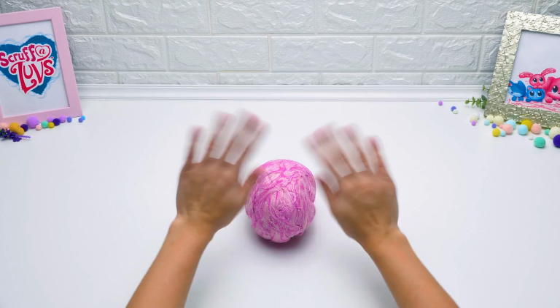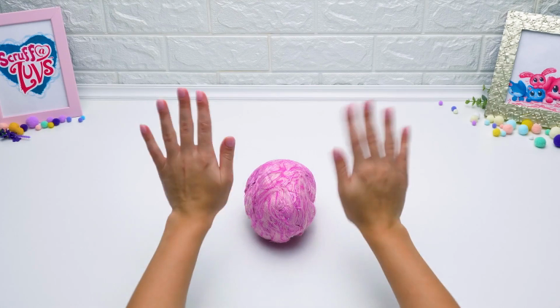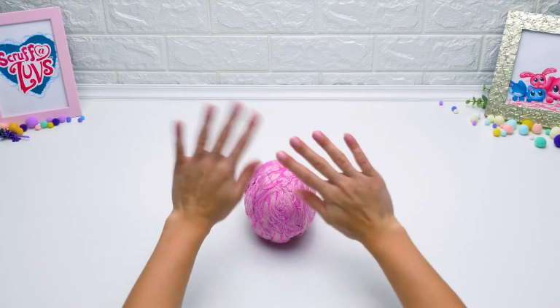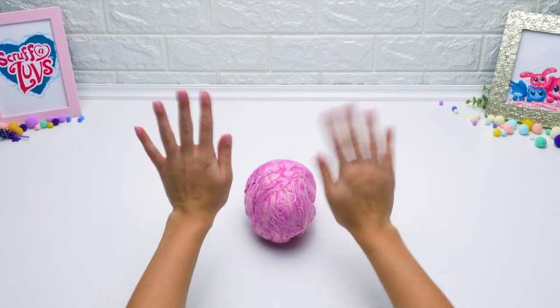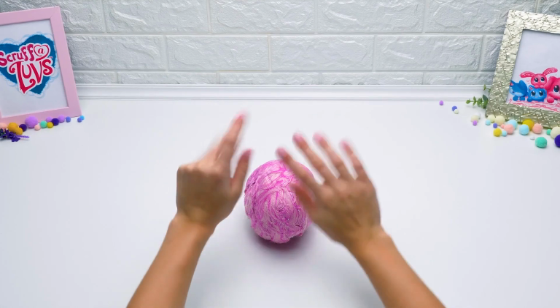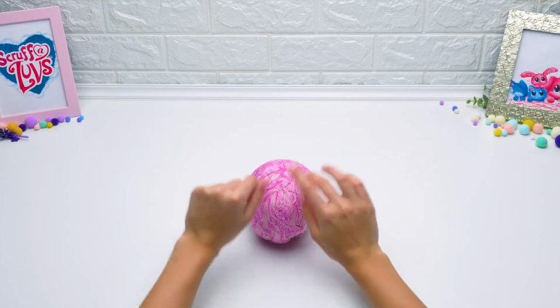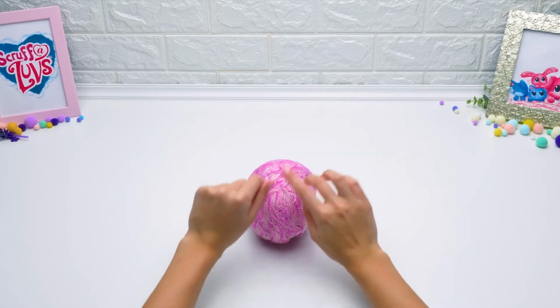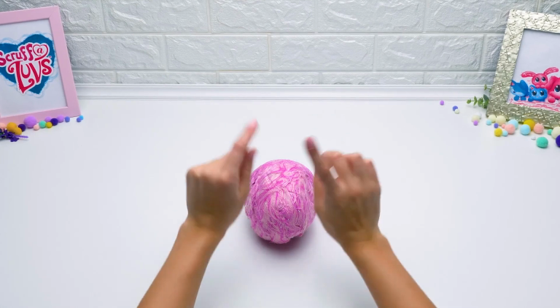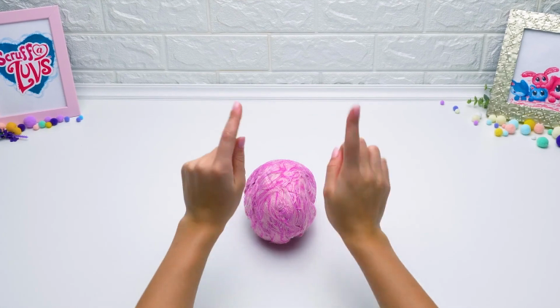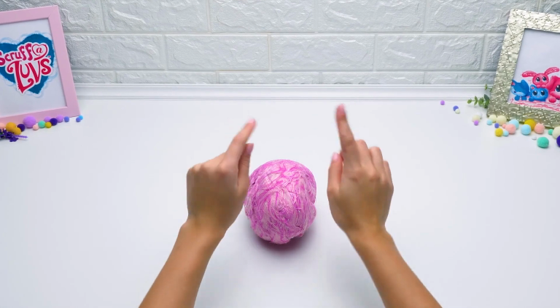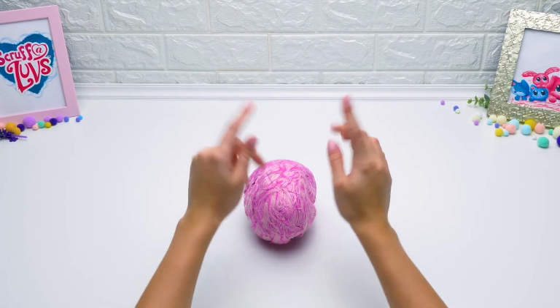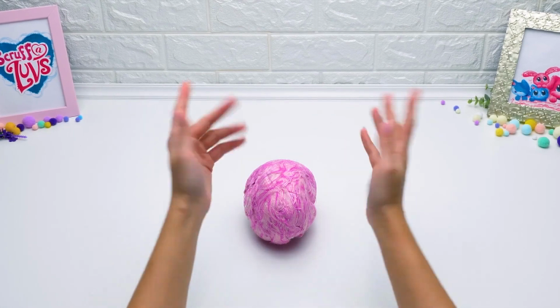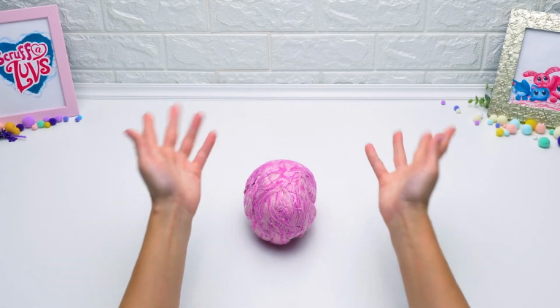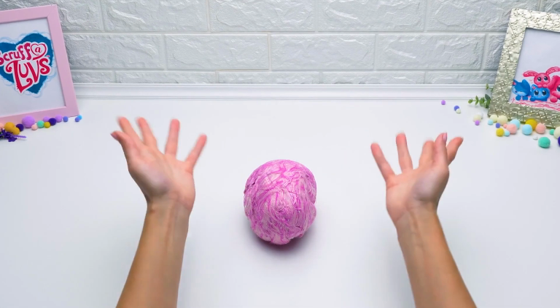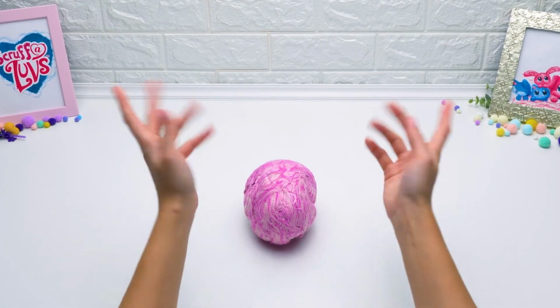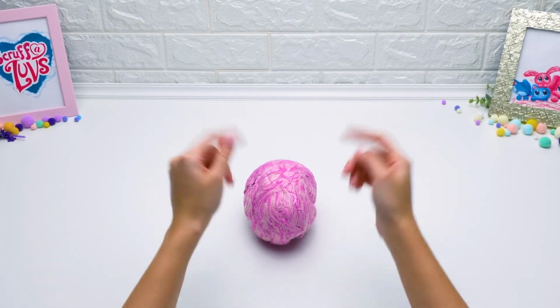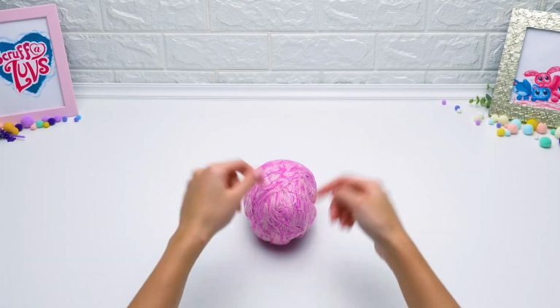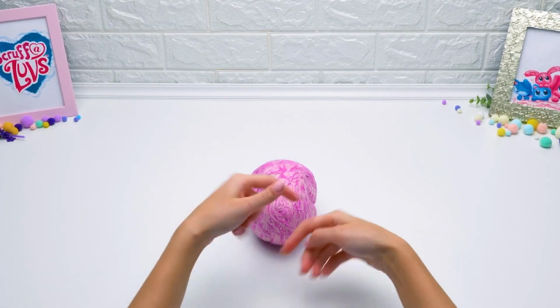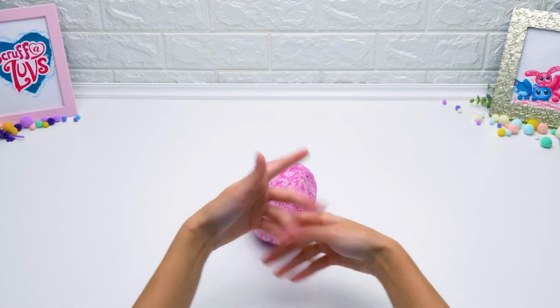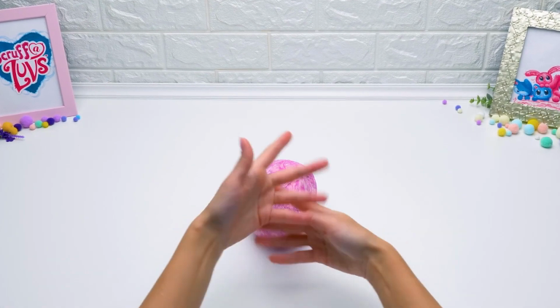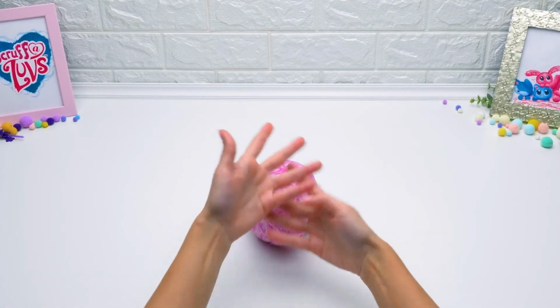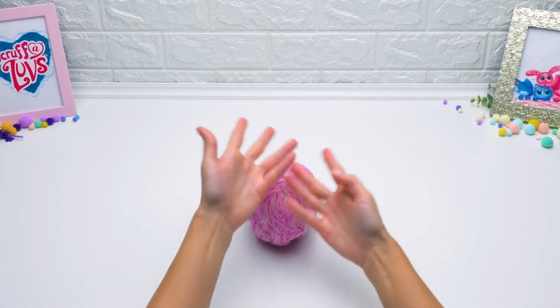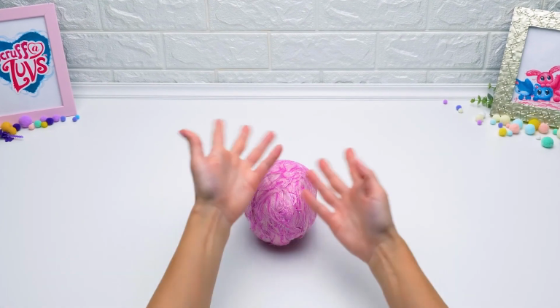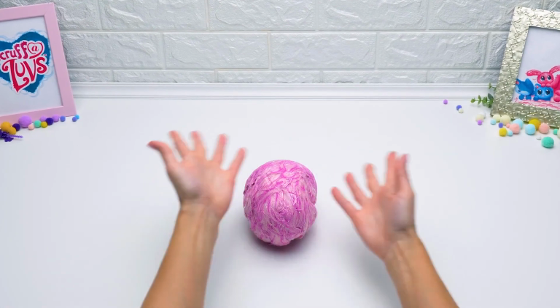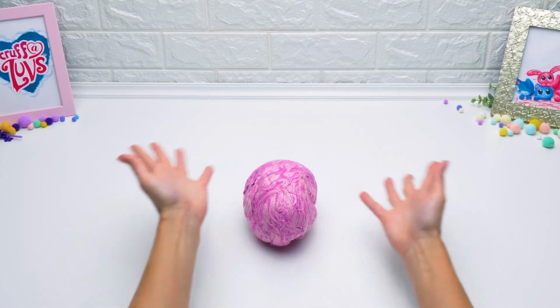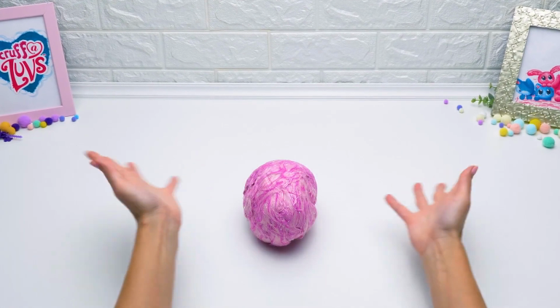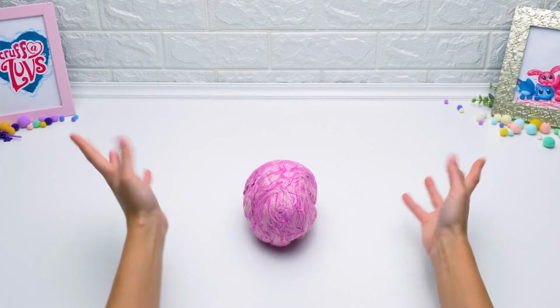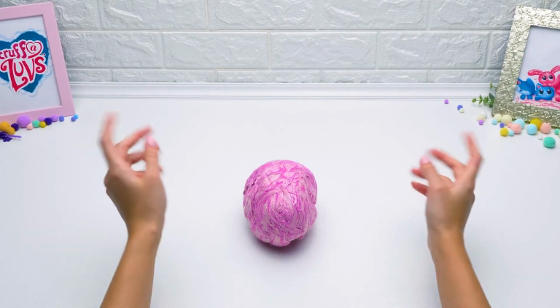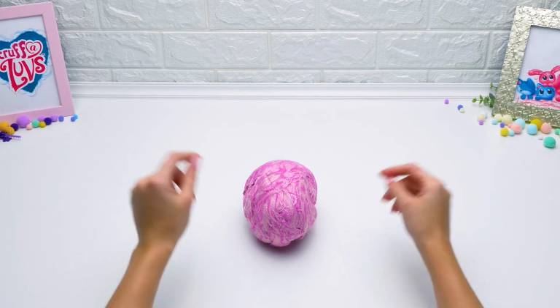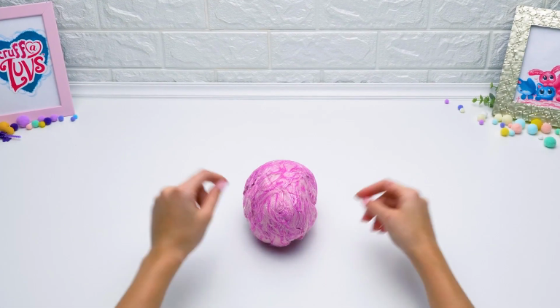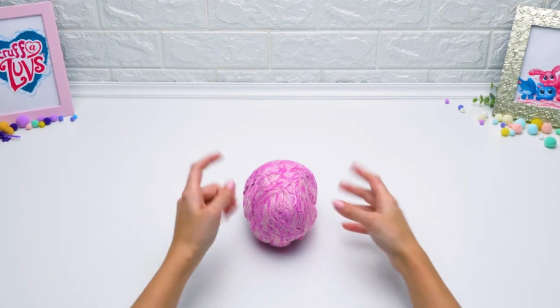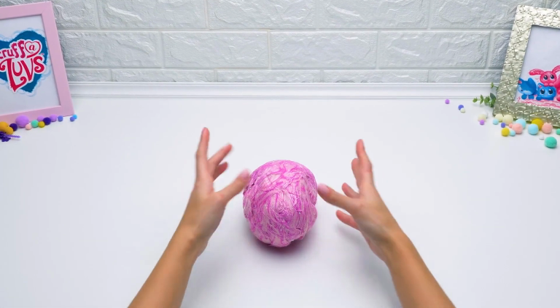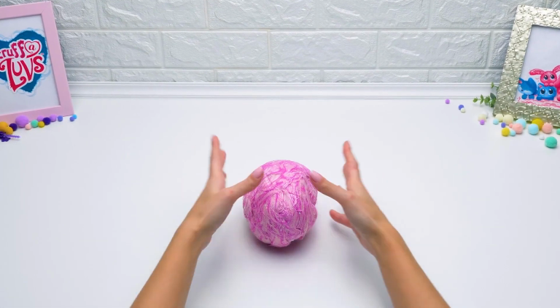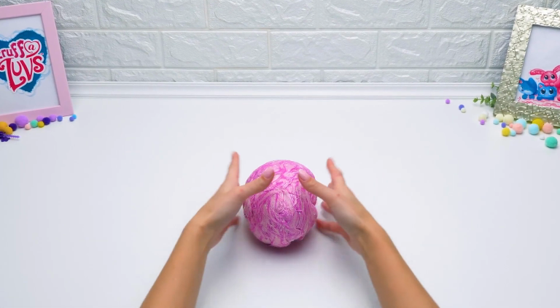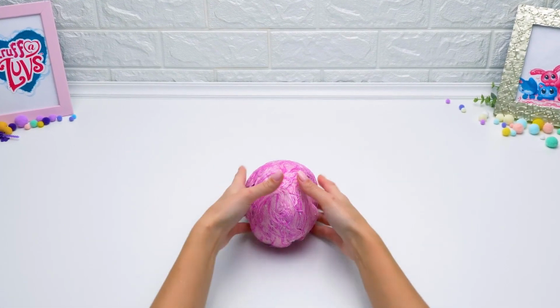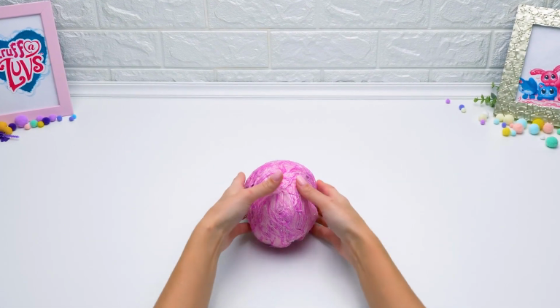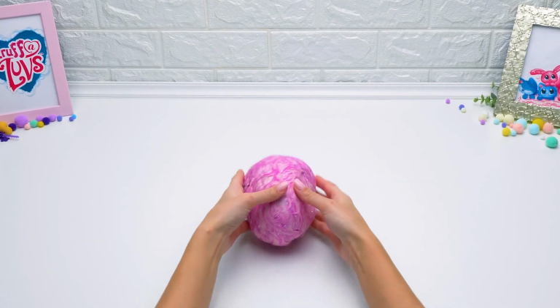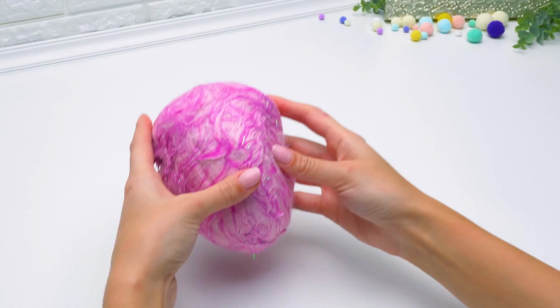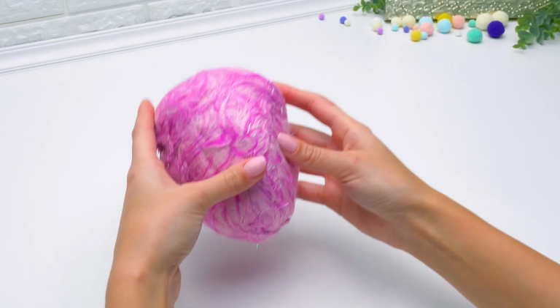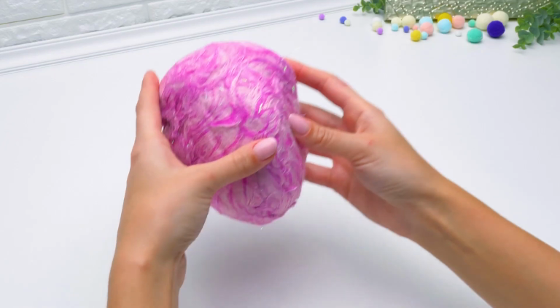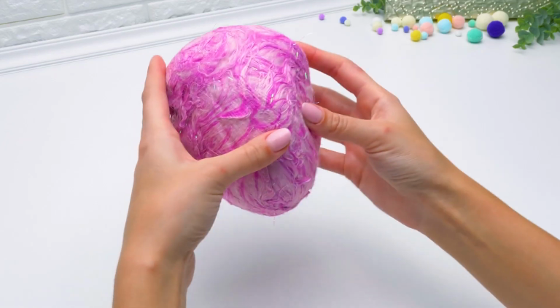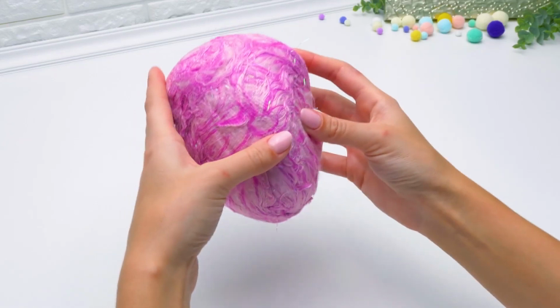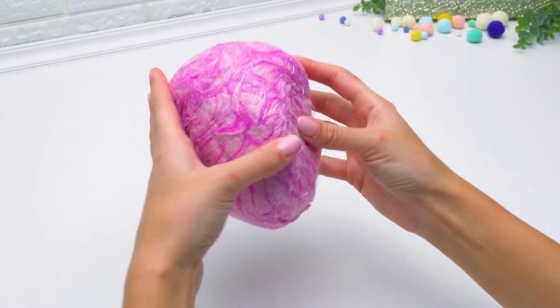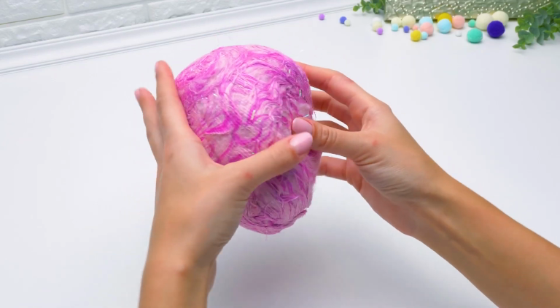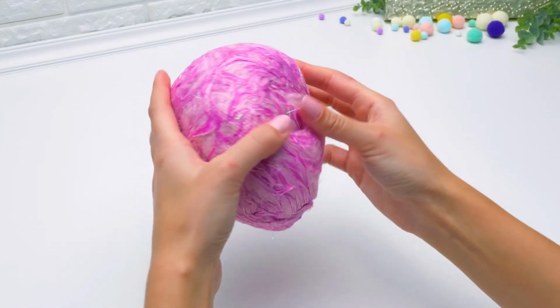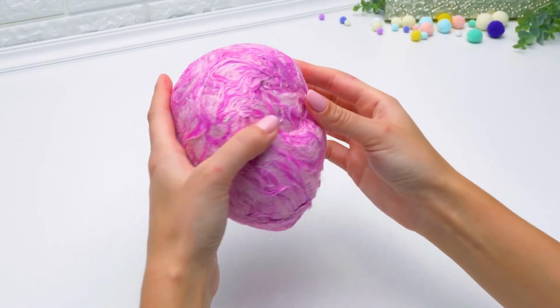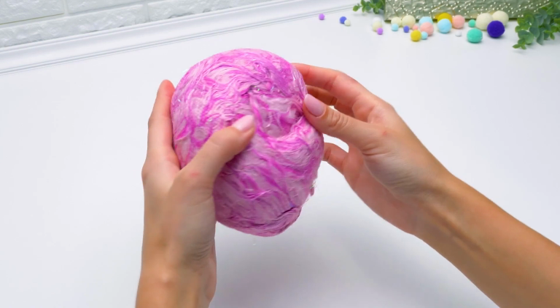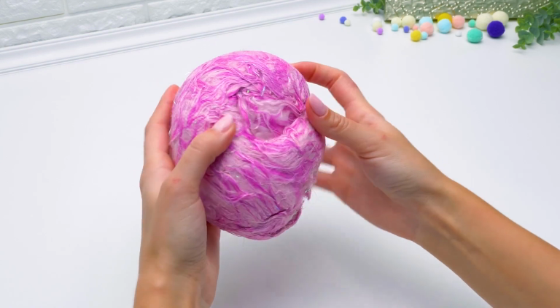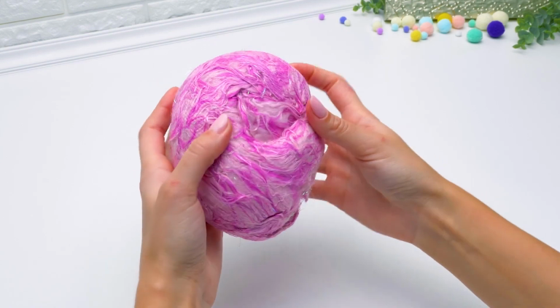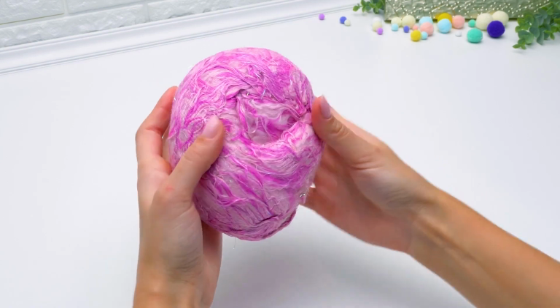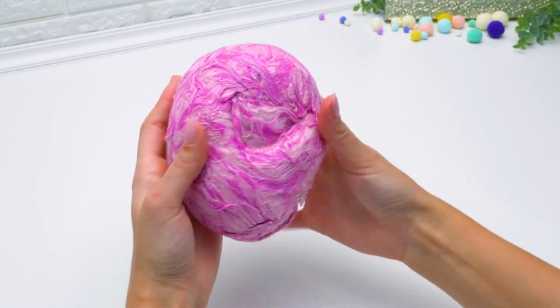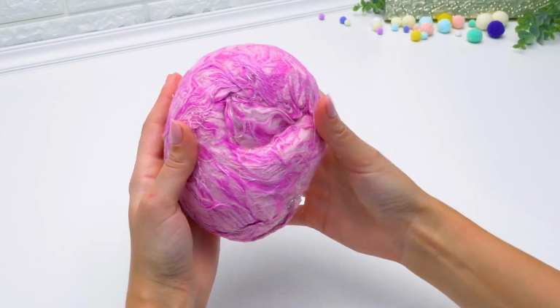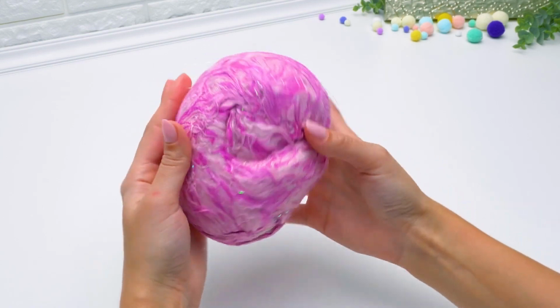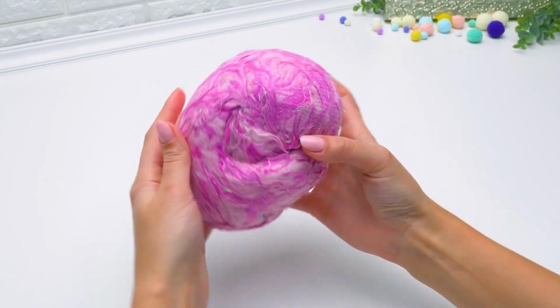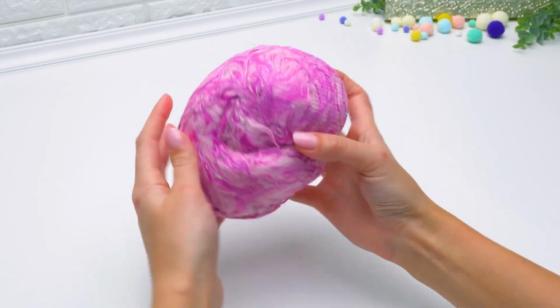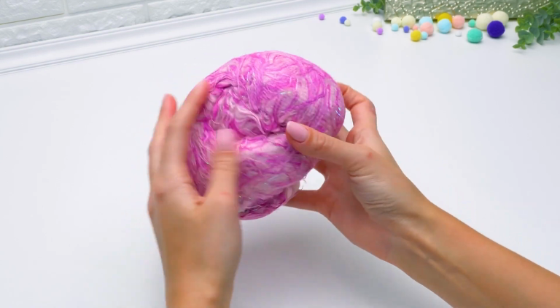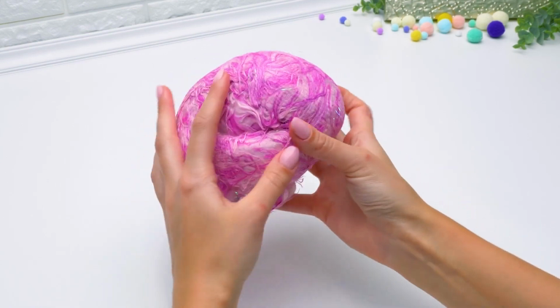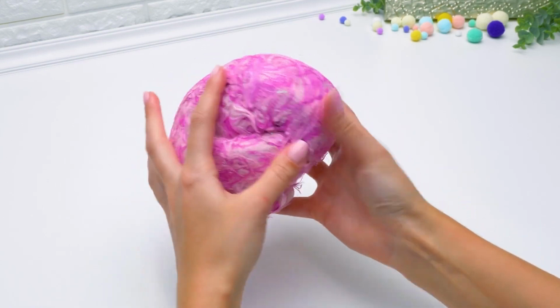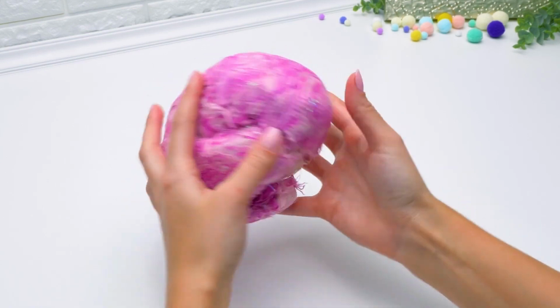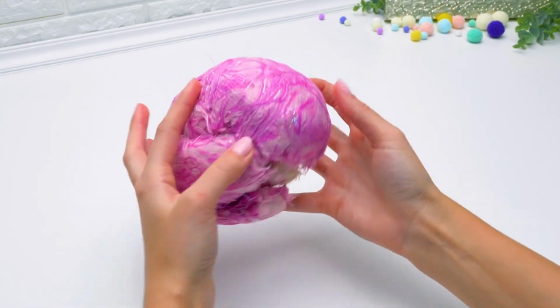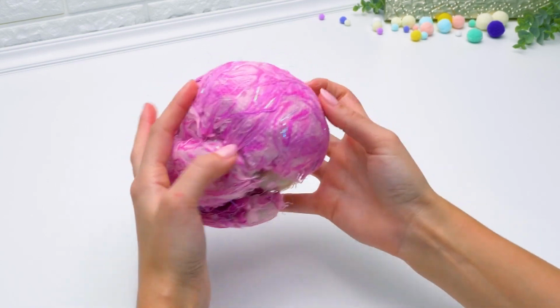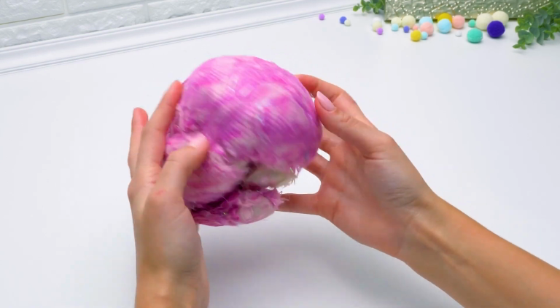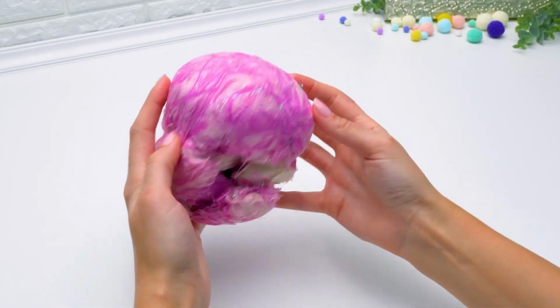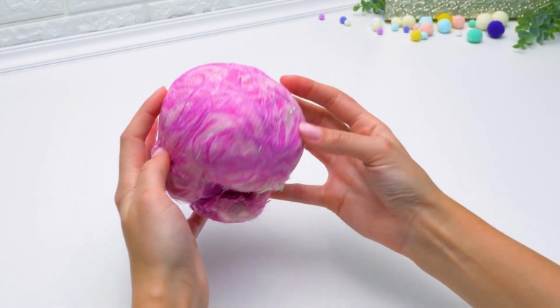Hi, guys! Today we'll save this little one! I wonder if we can manage it this time.